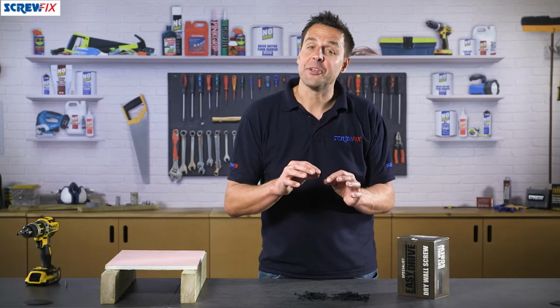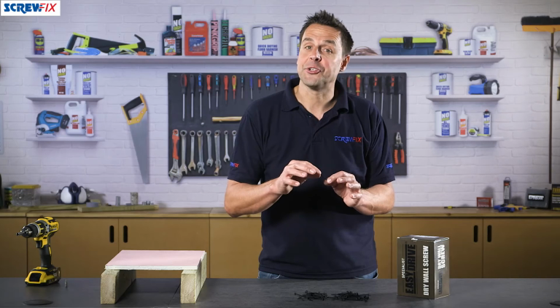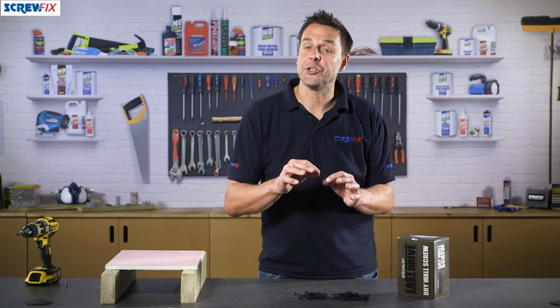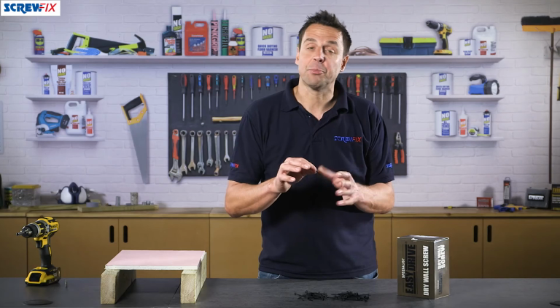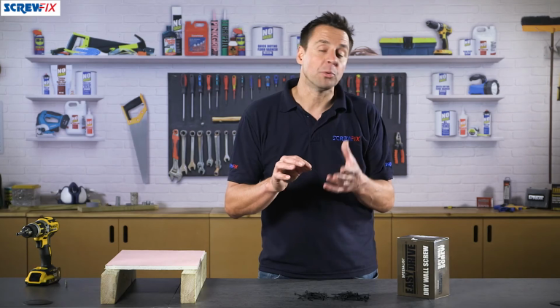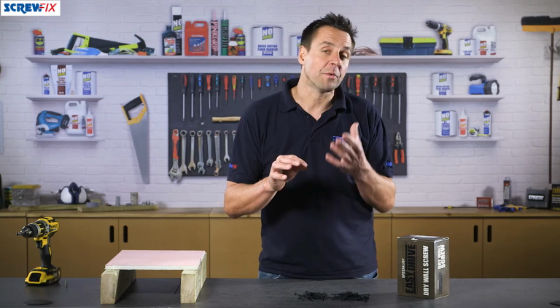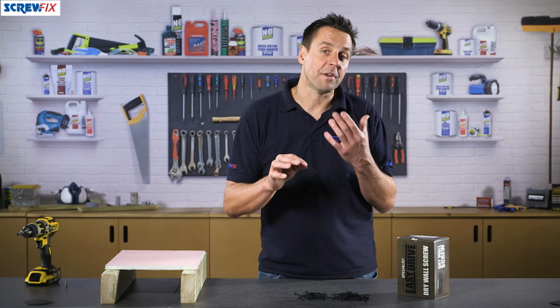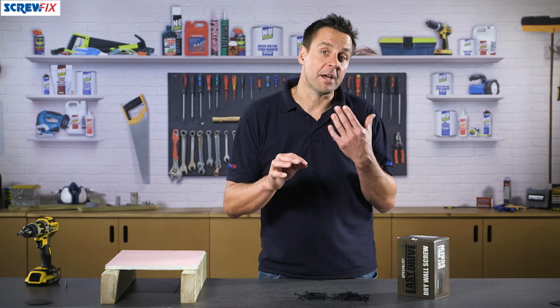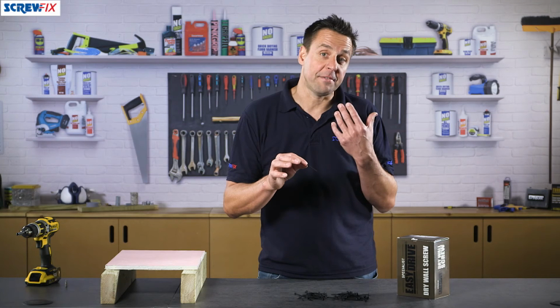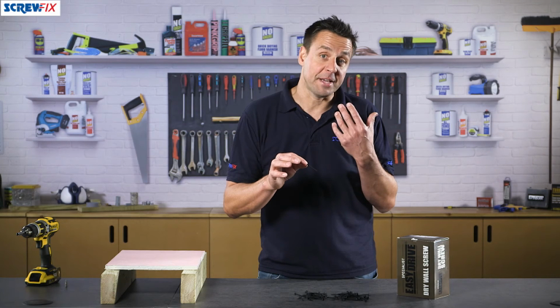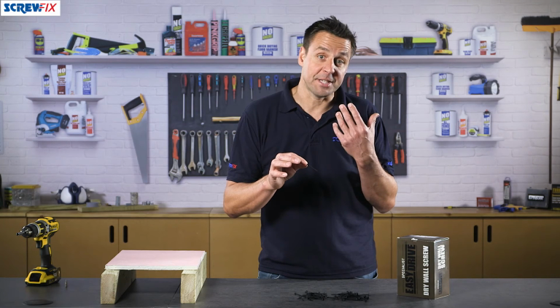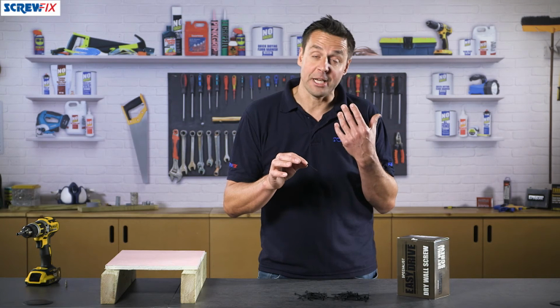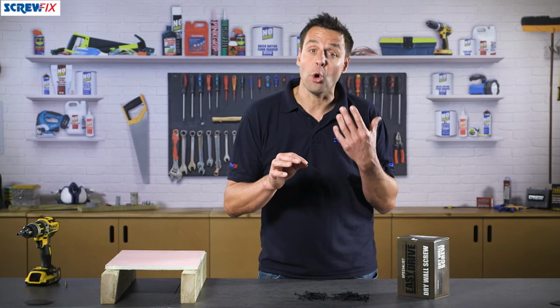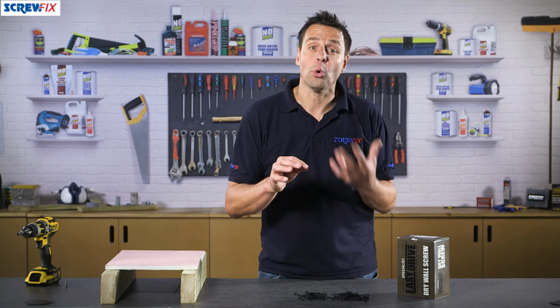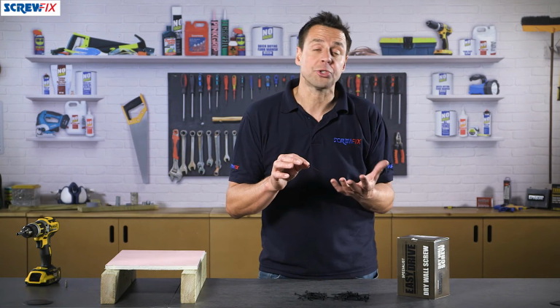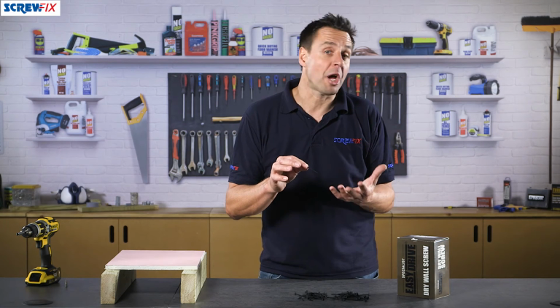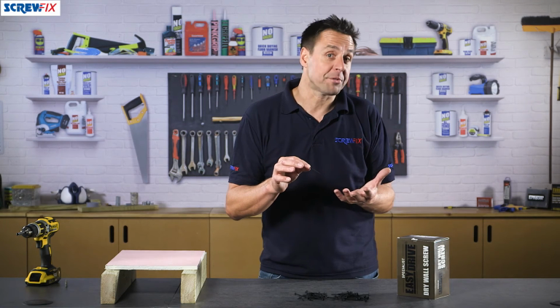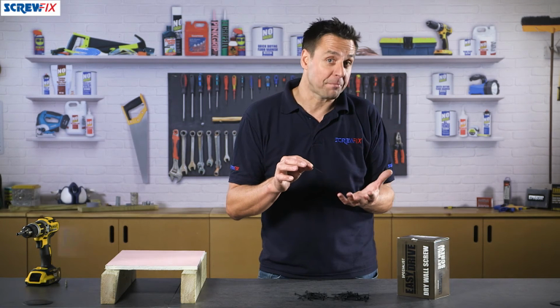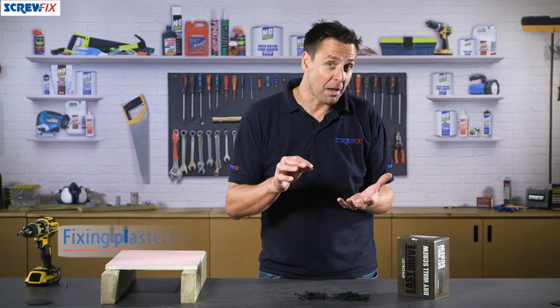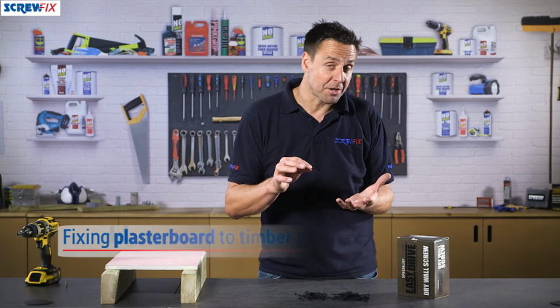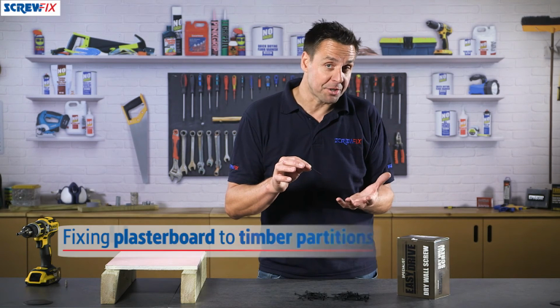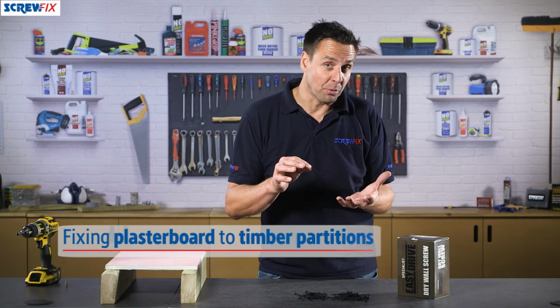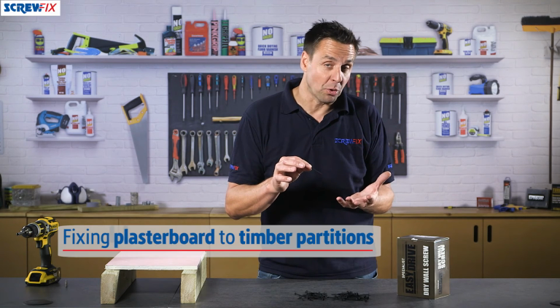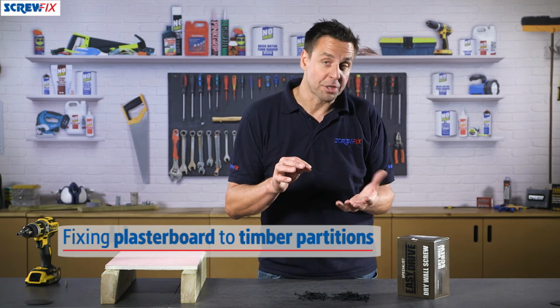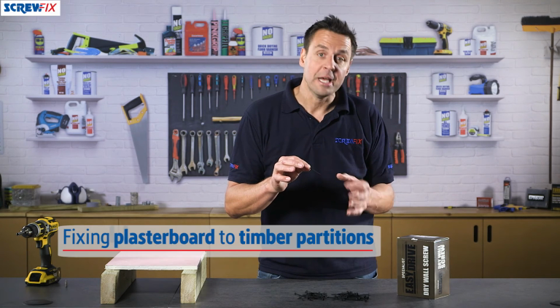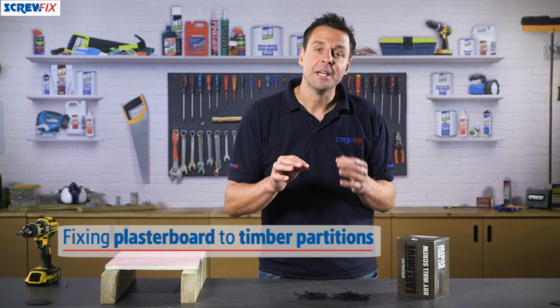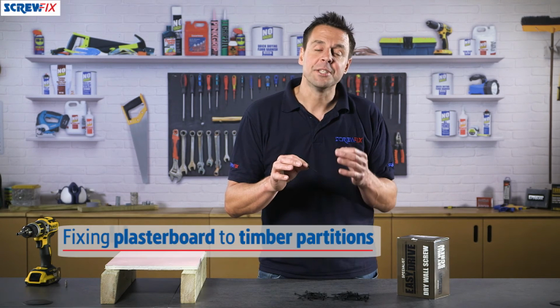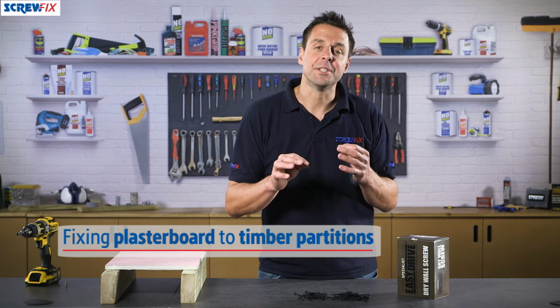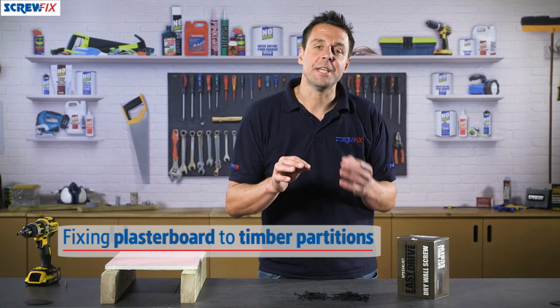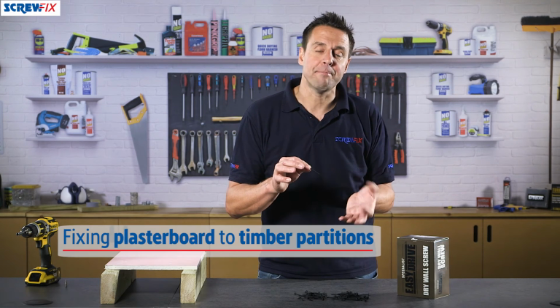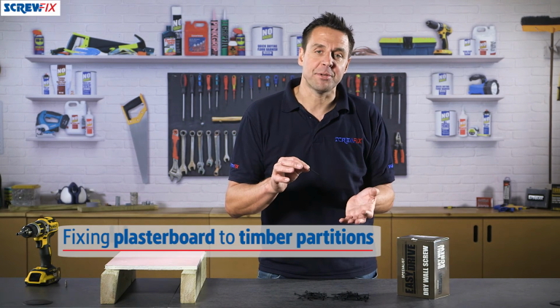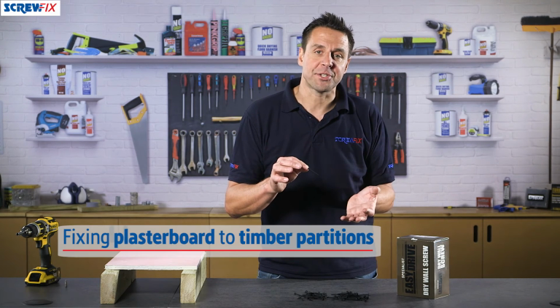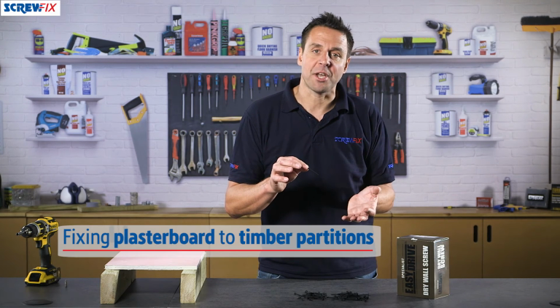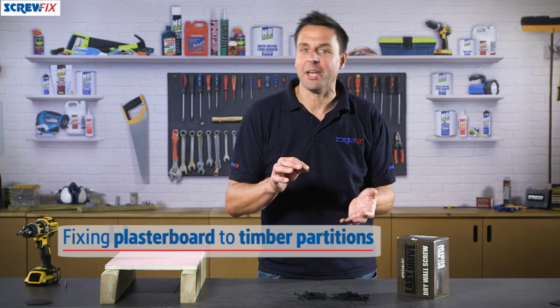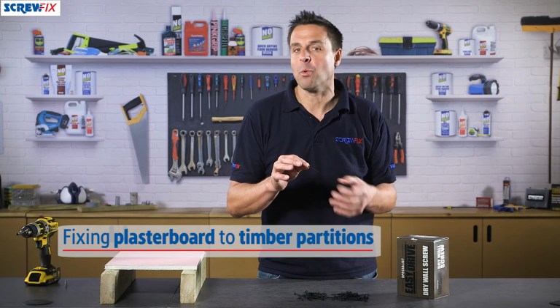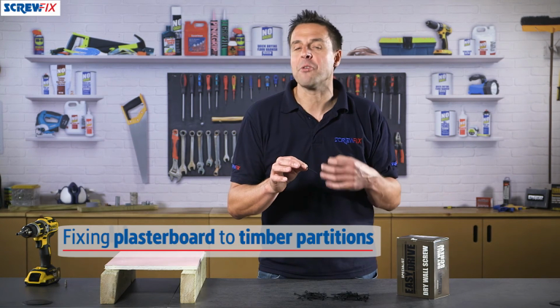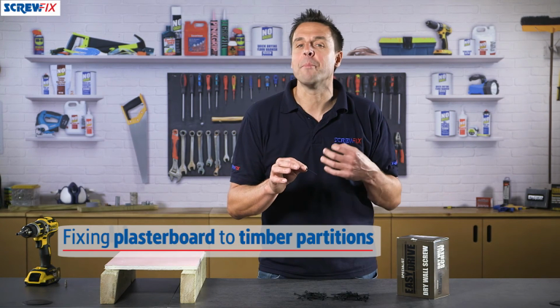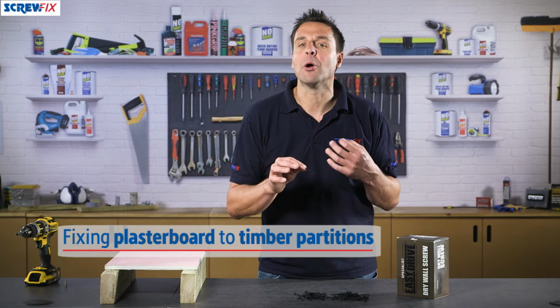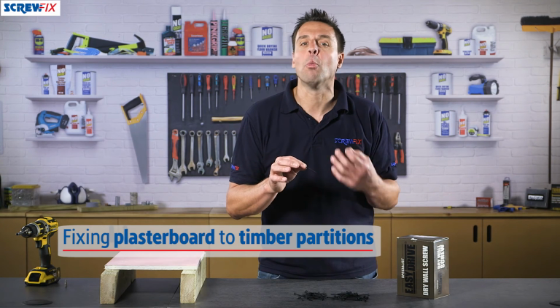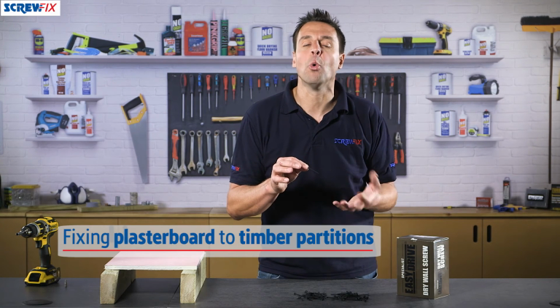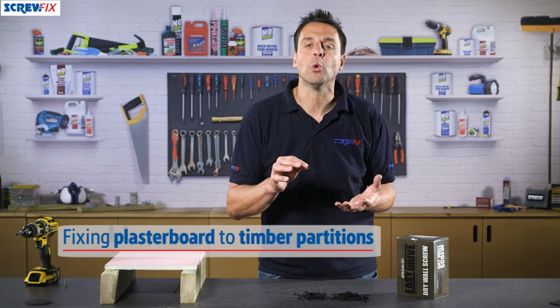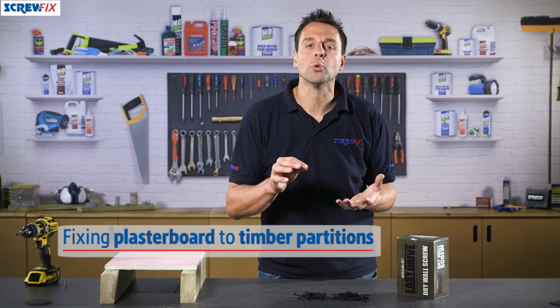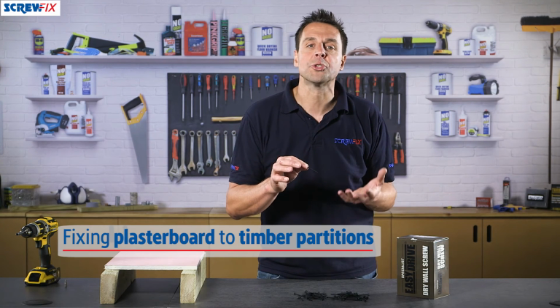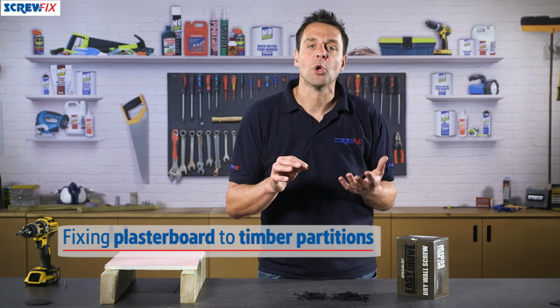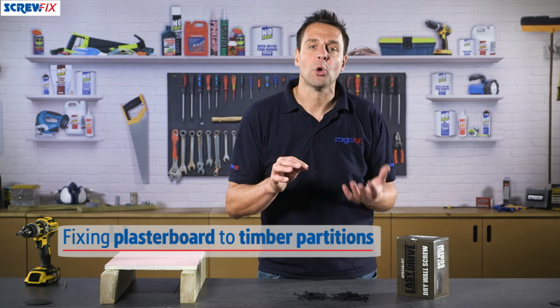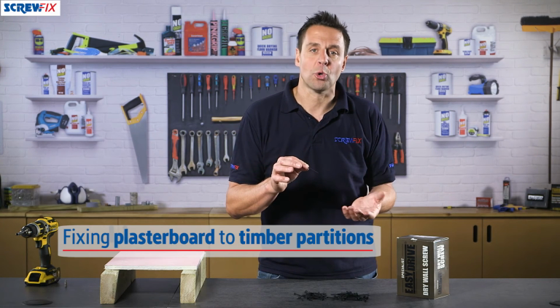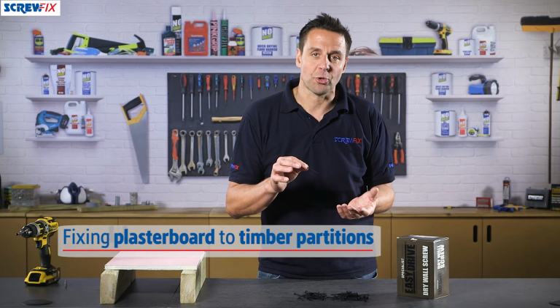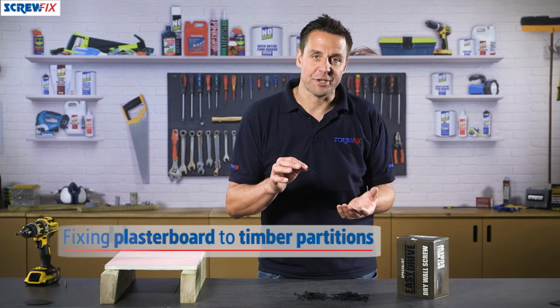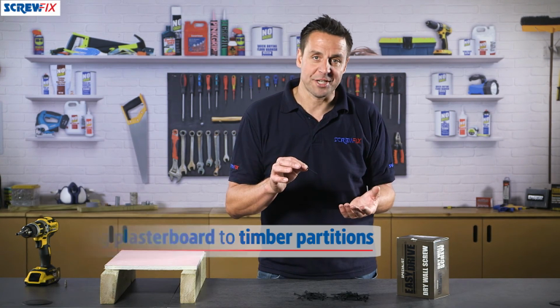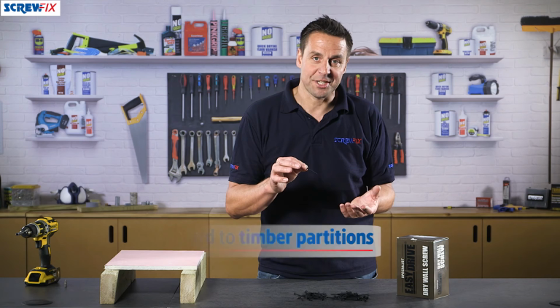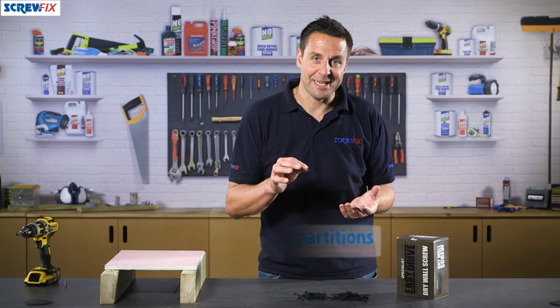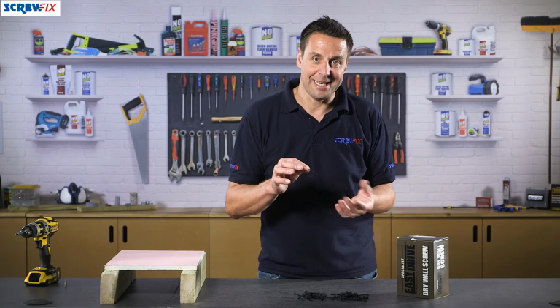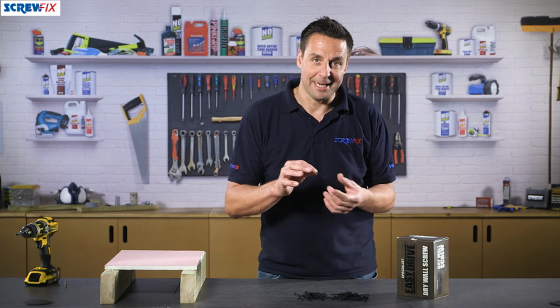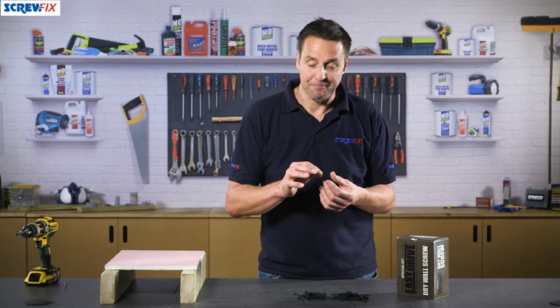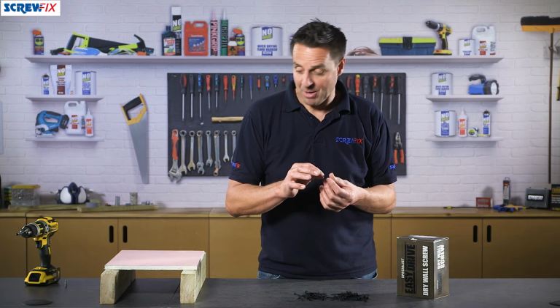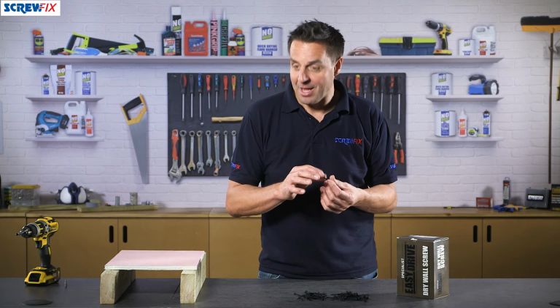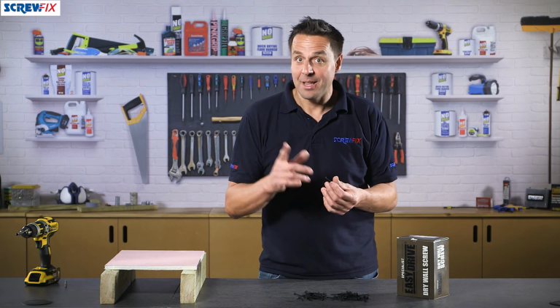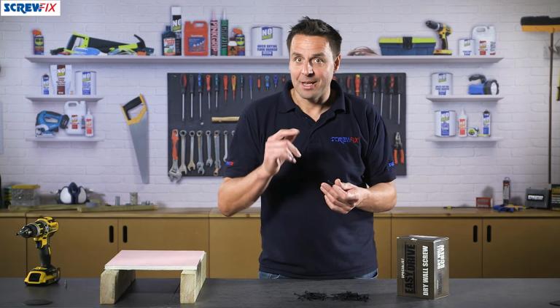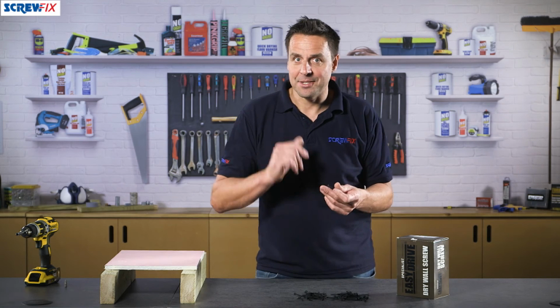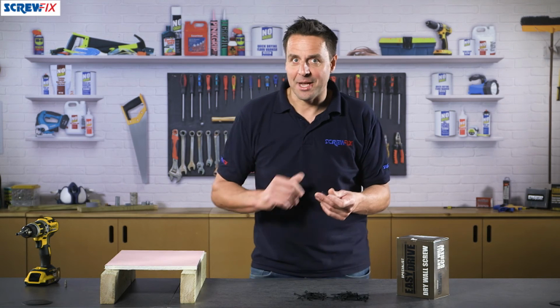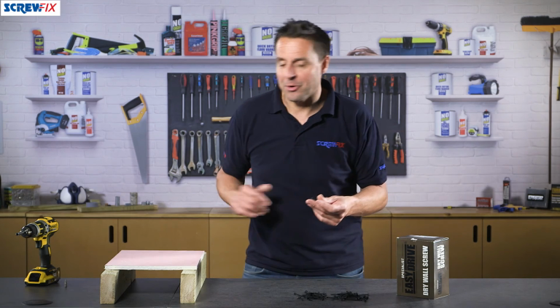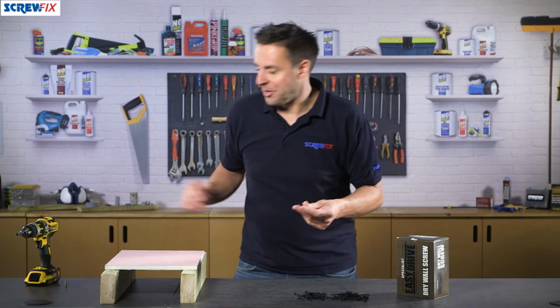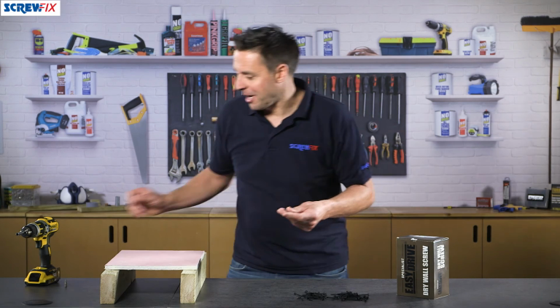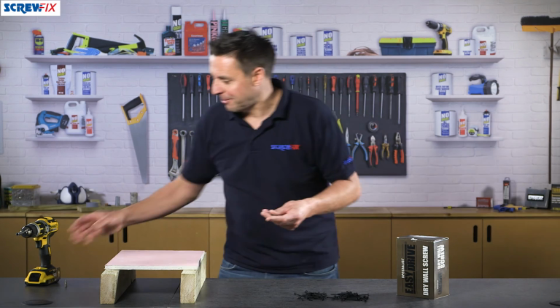They're suitable for fixing all types of plasterboard to timber studding, whether it be on walls or in the ceiling. Let's see how good they are.